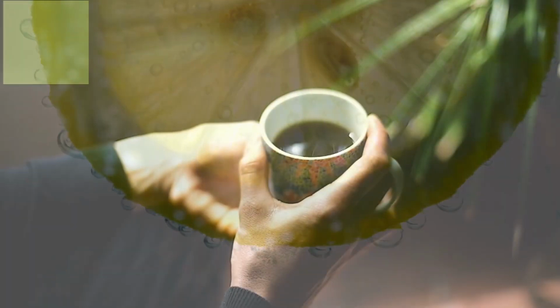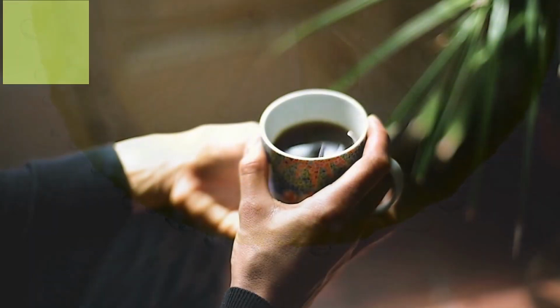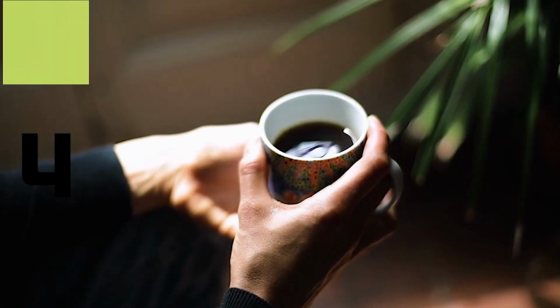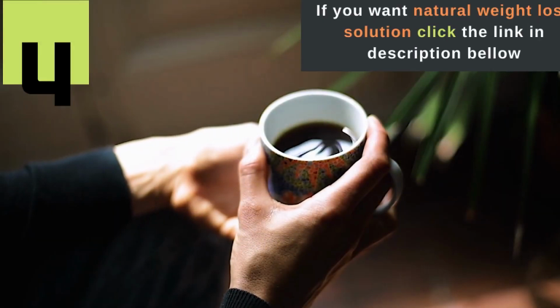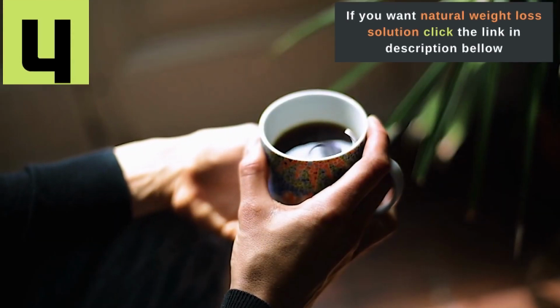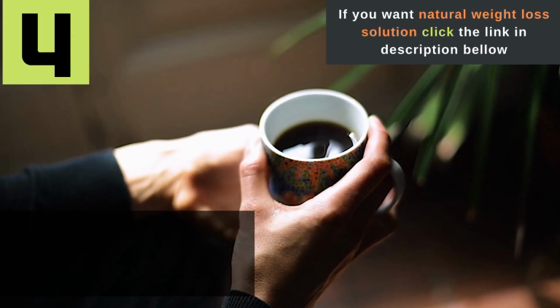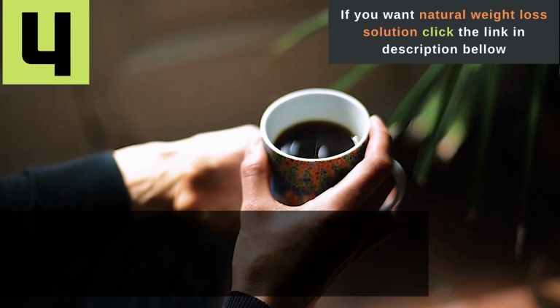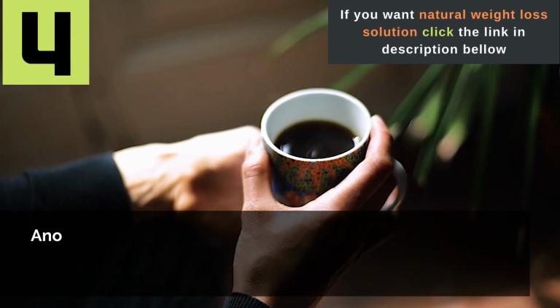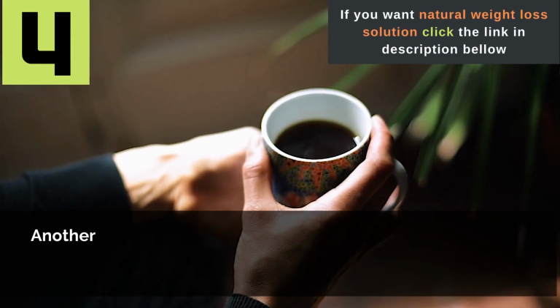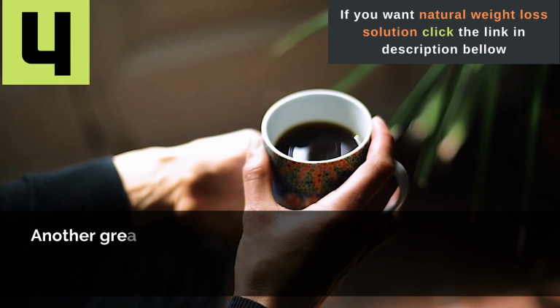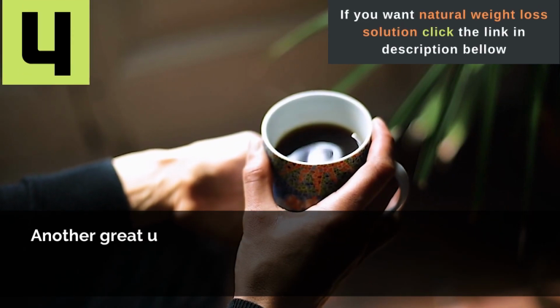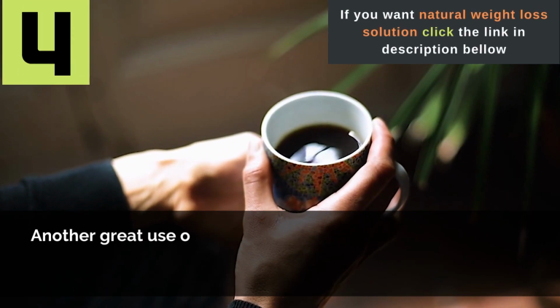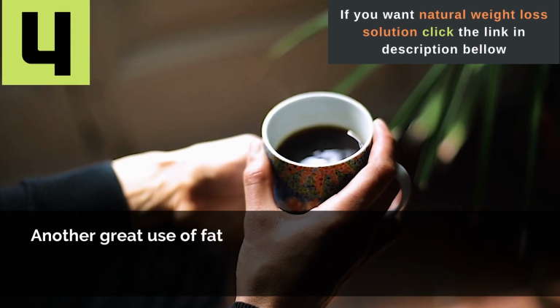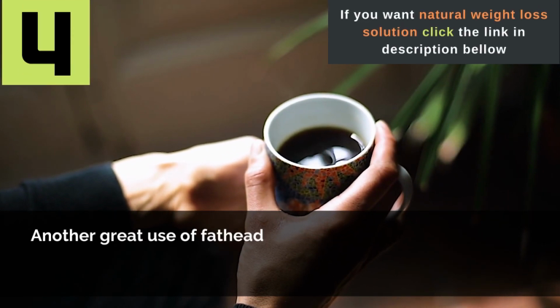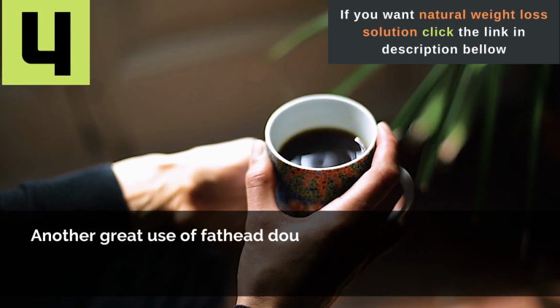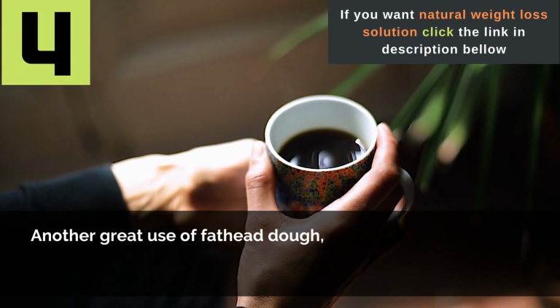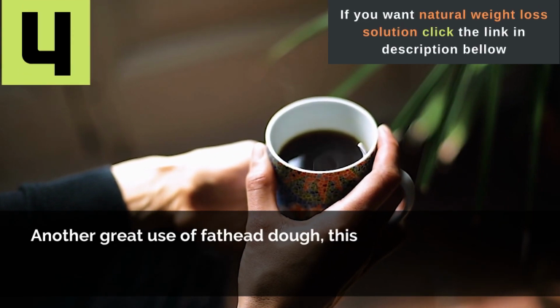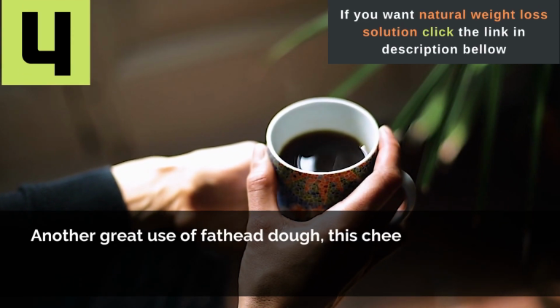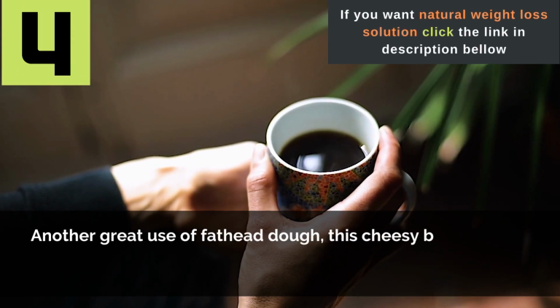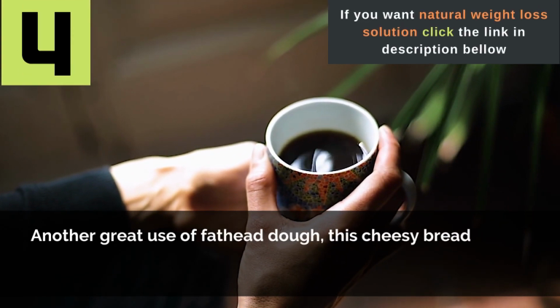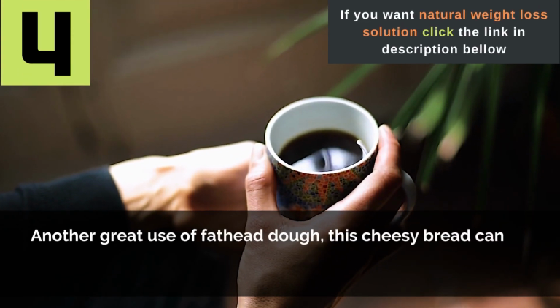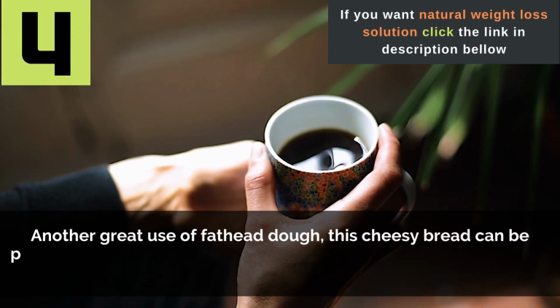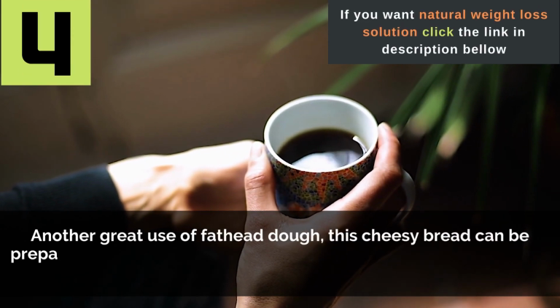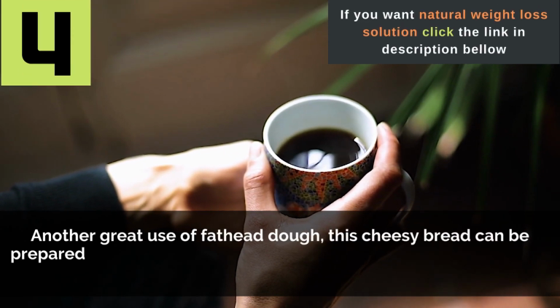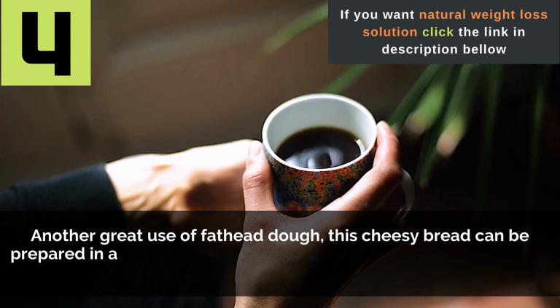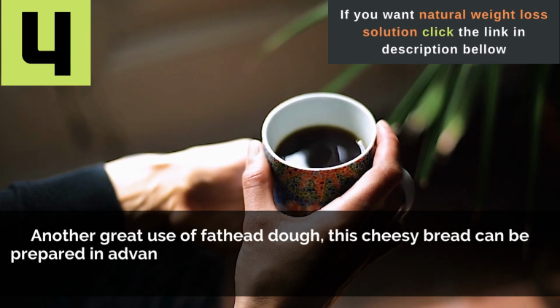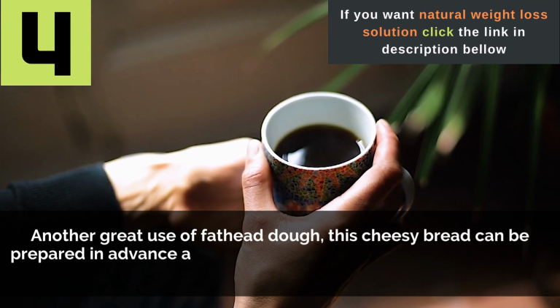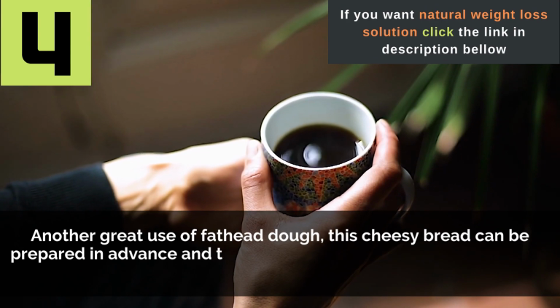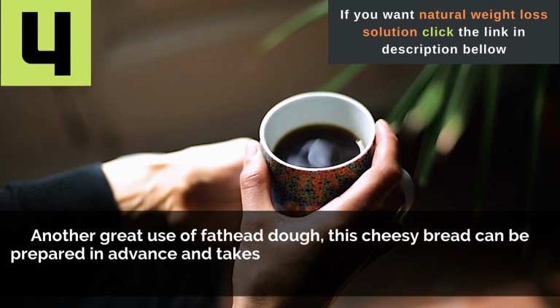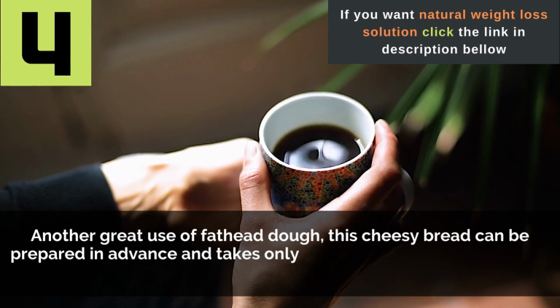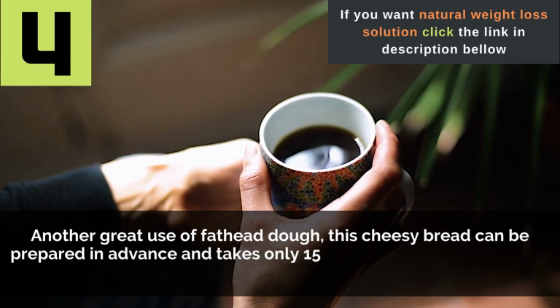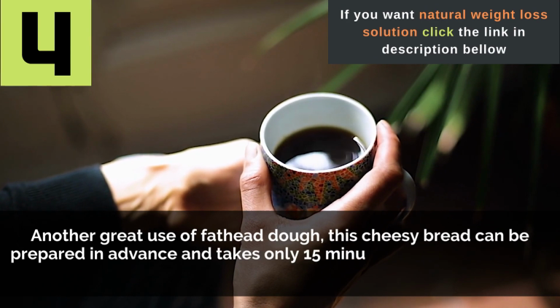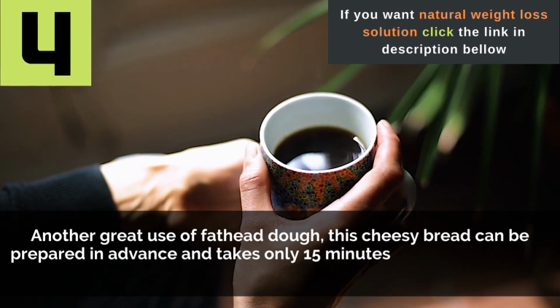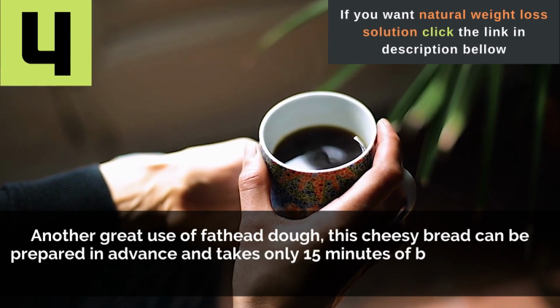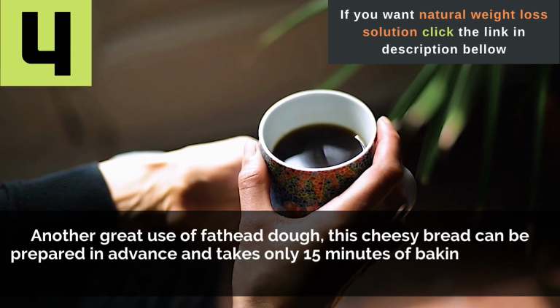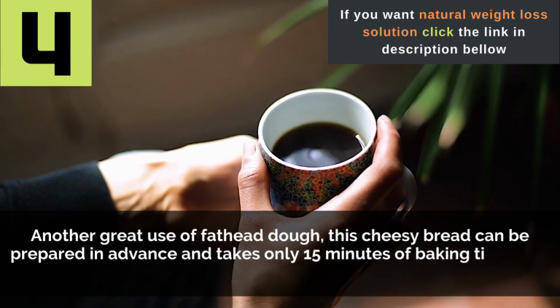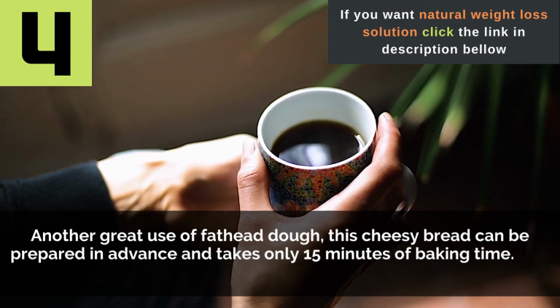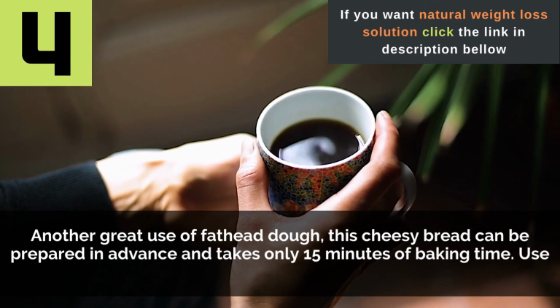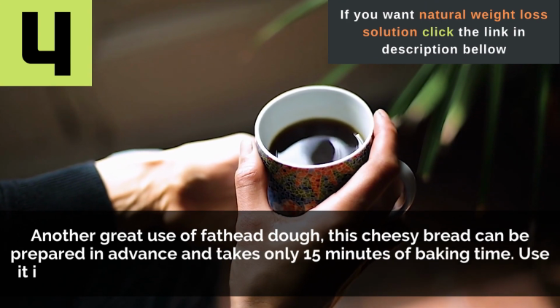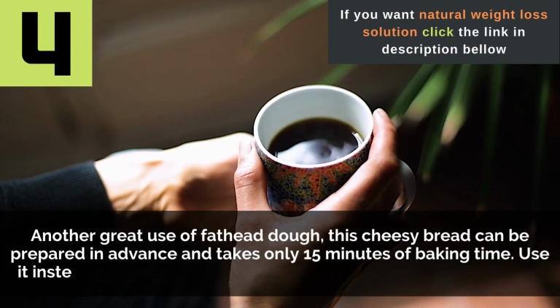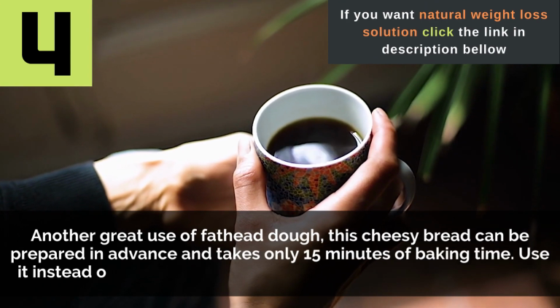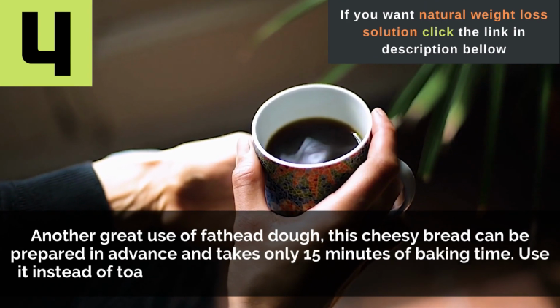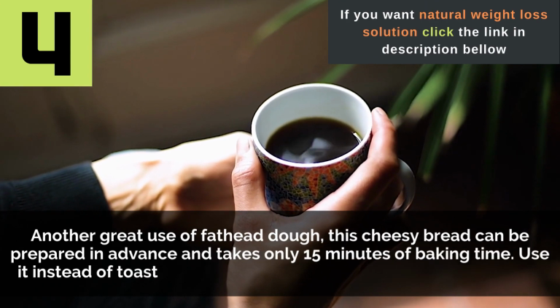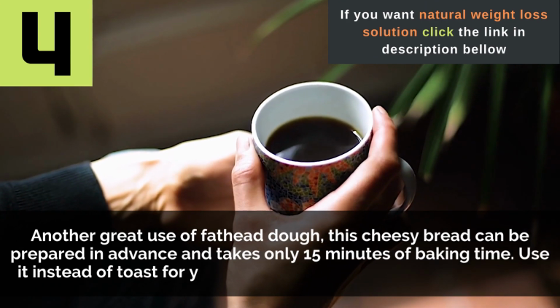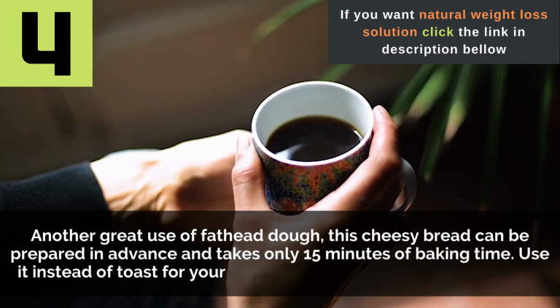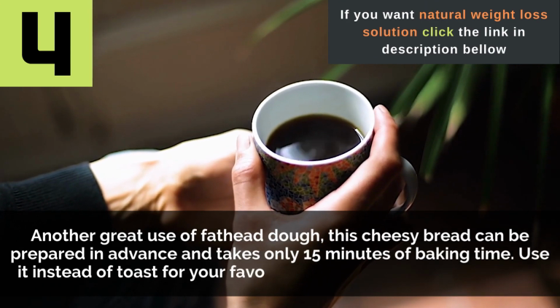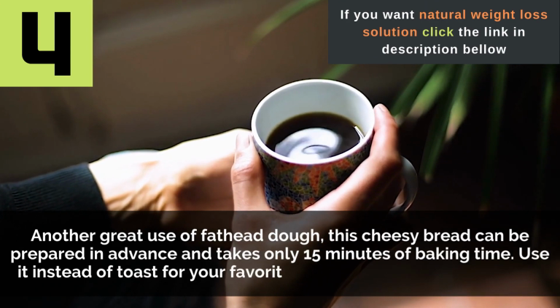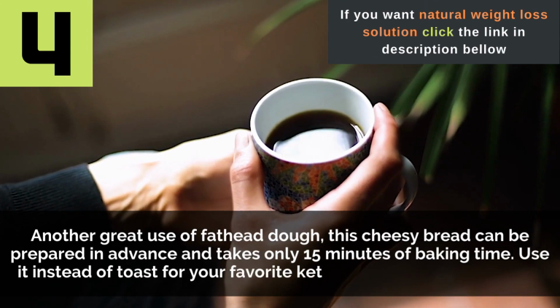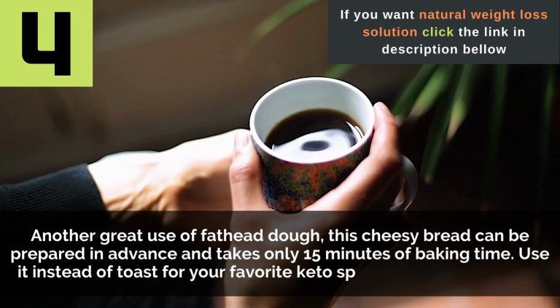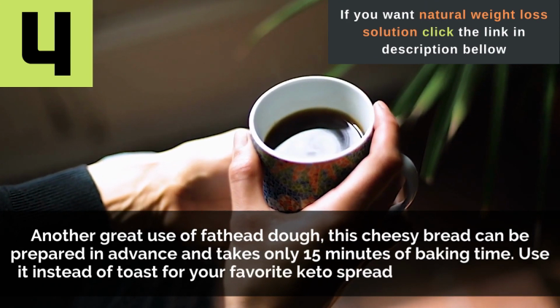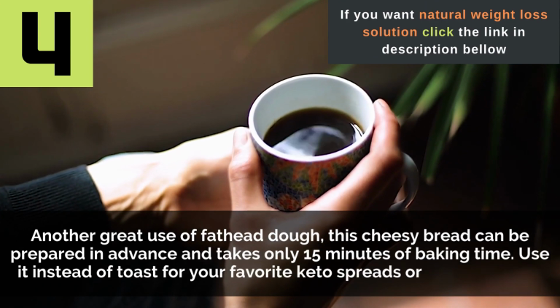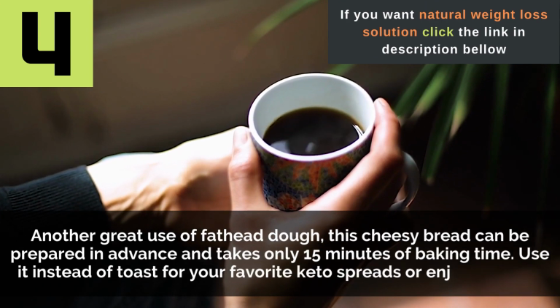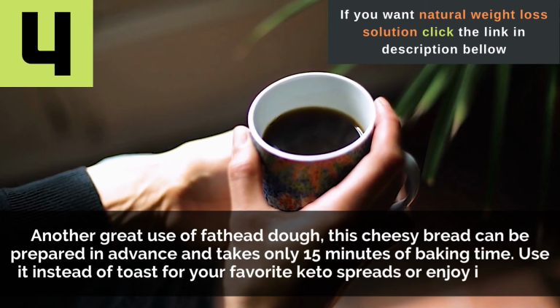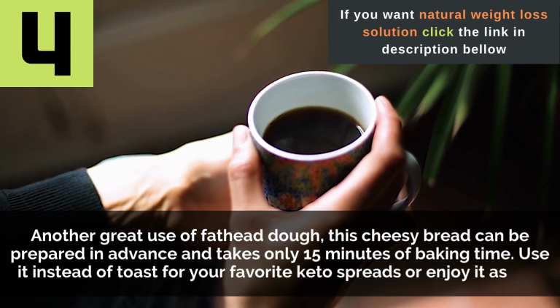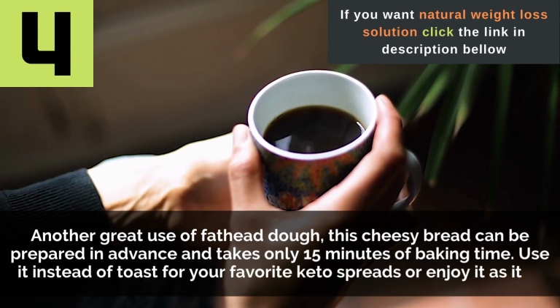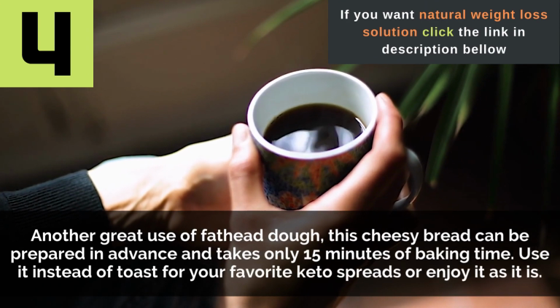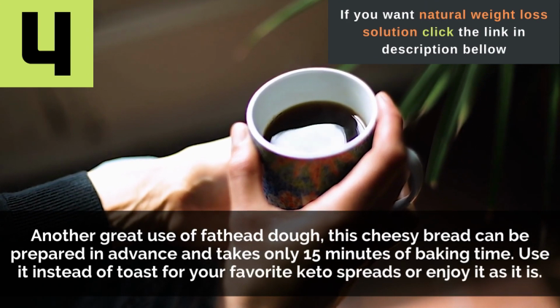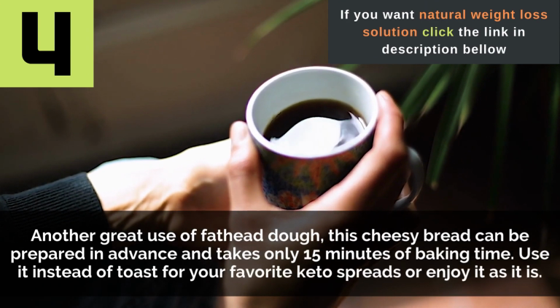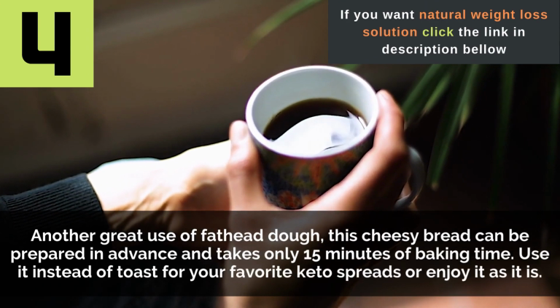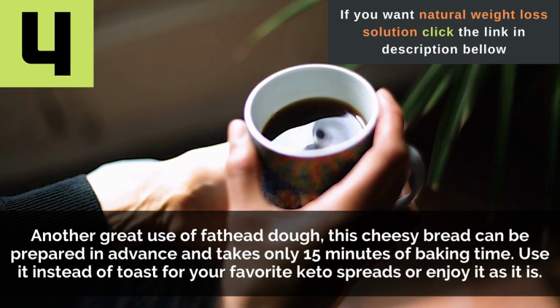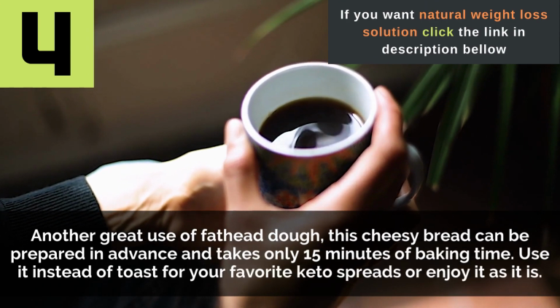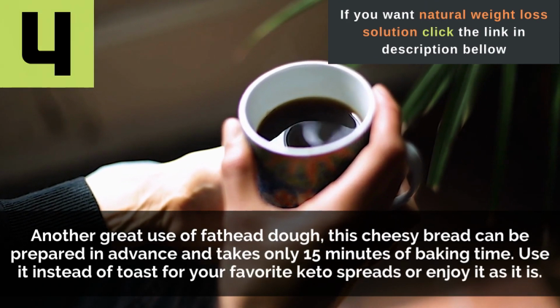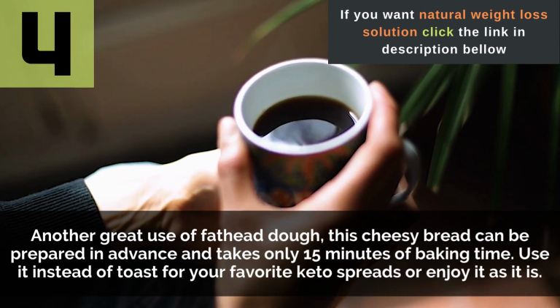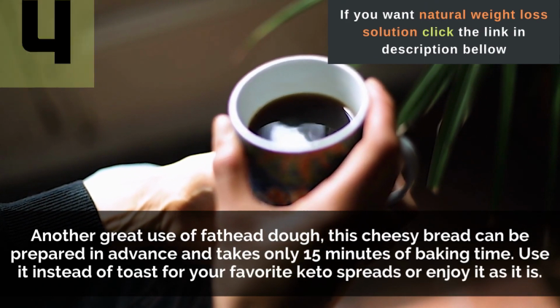4. Plain coffee. It's what you add to your brew that matters most. Drinking it black is completely calorie-free.